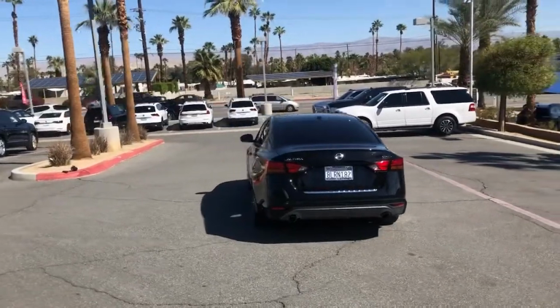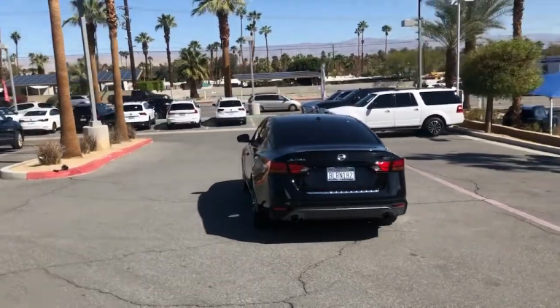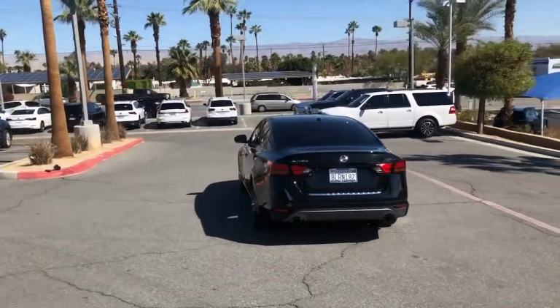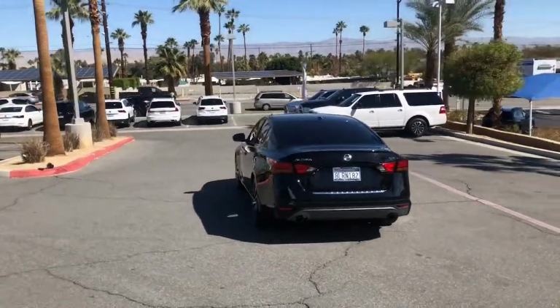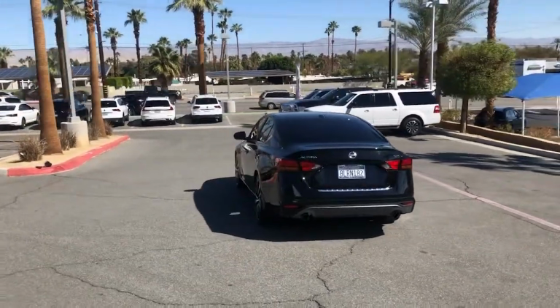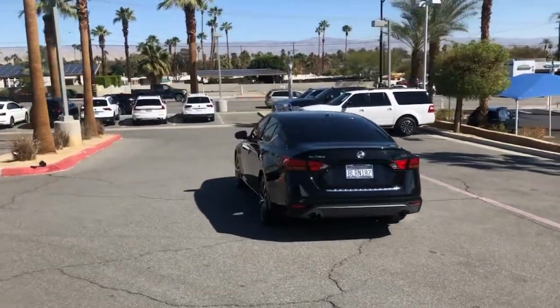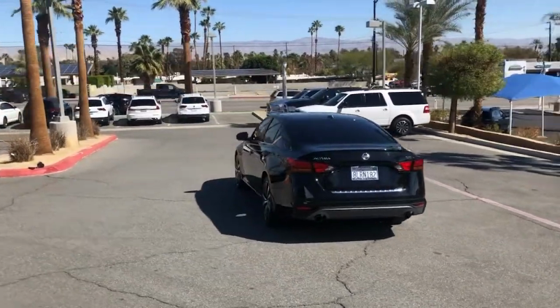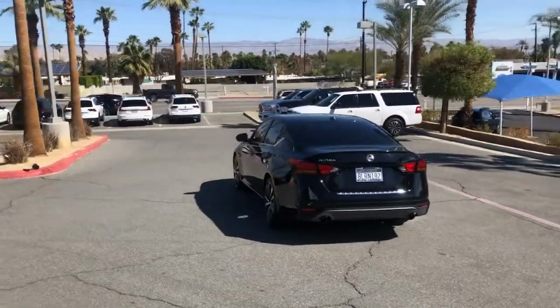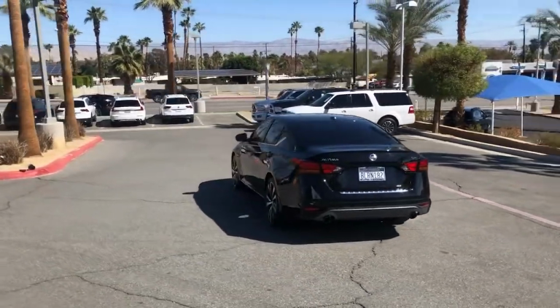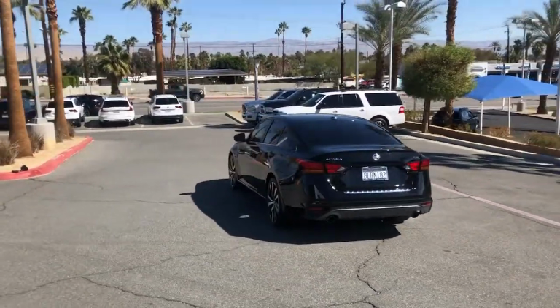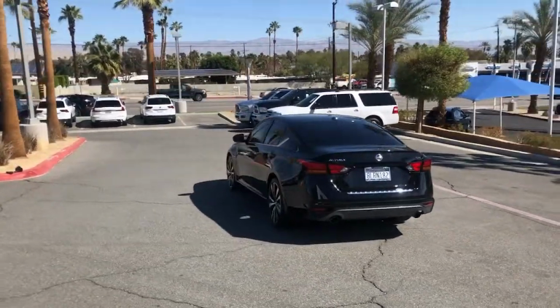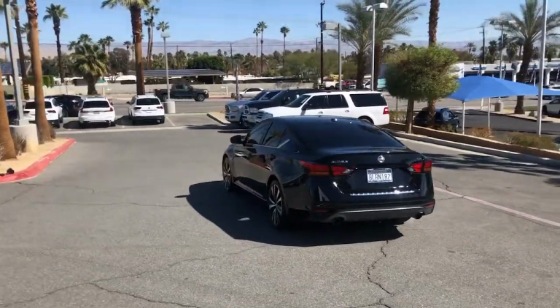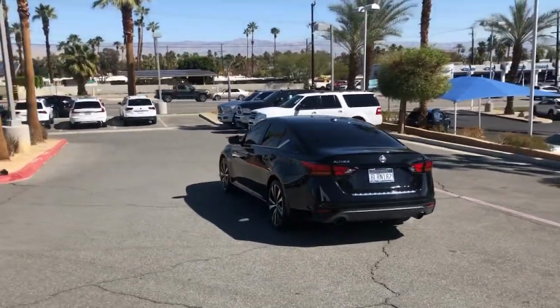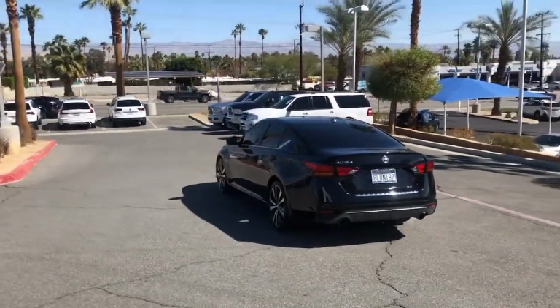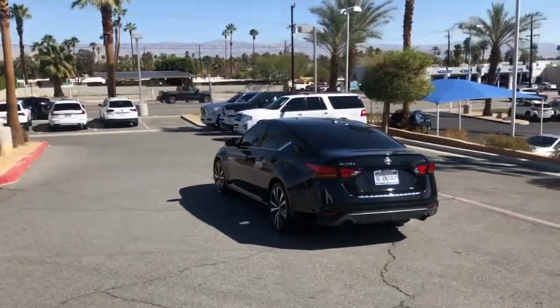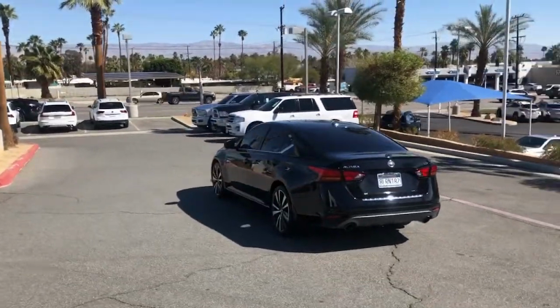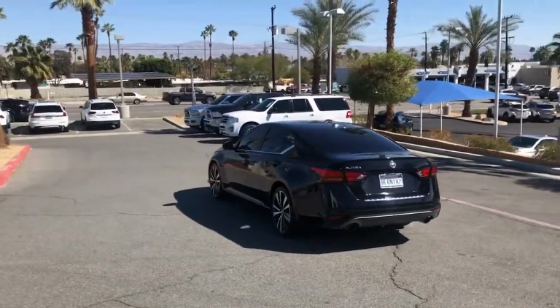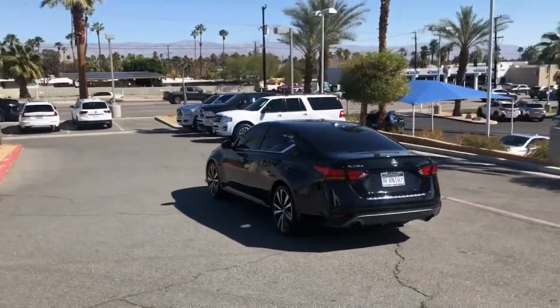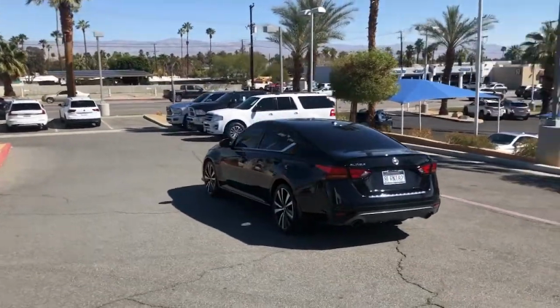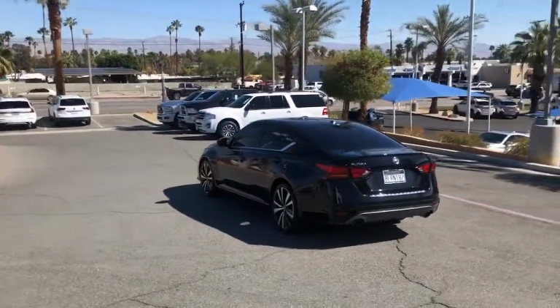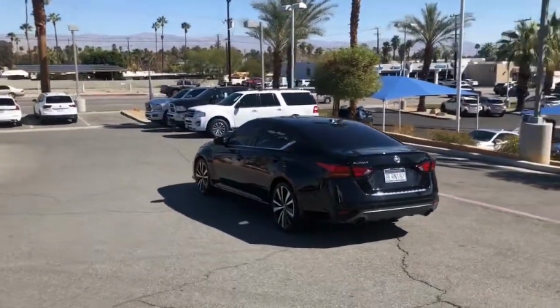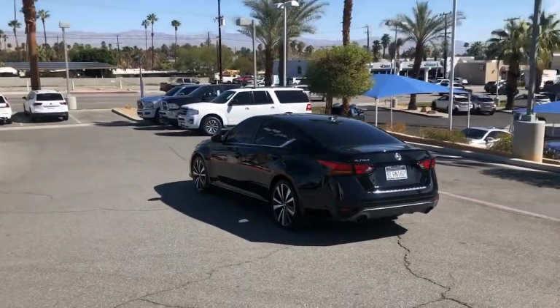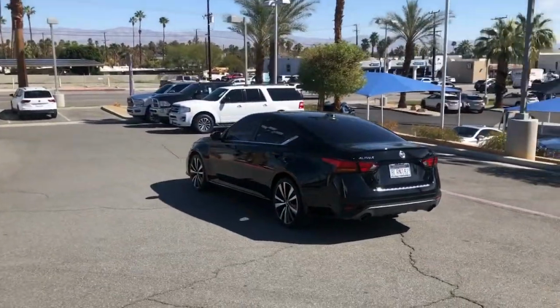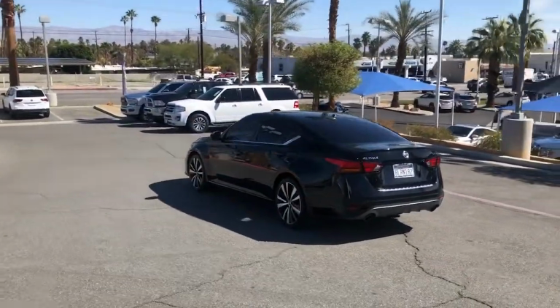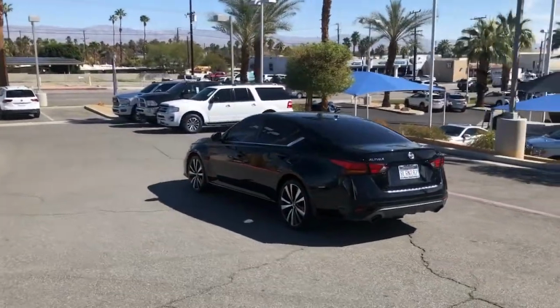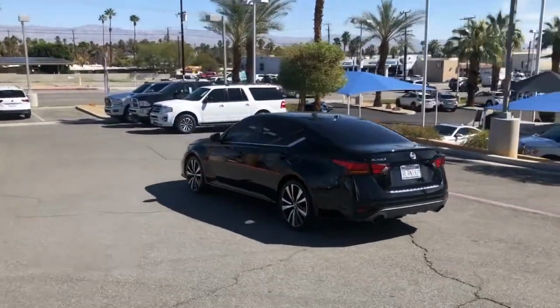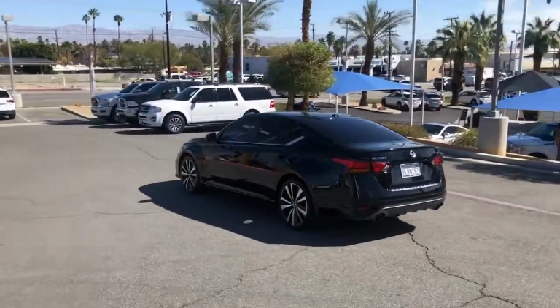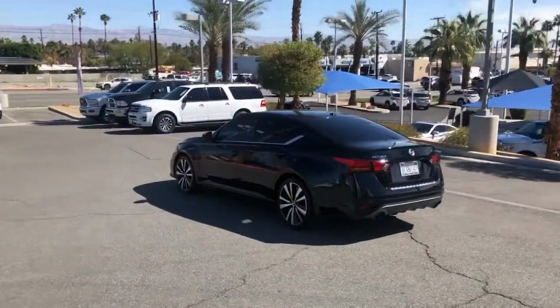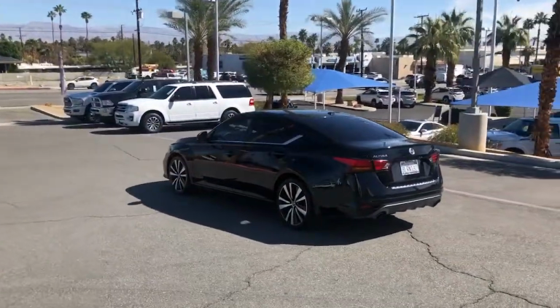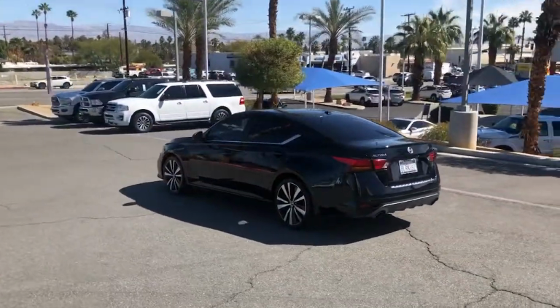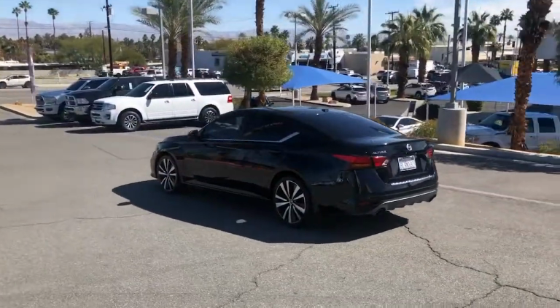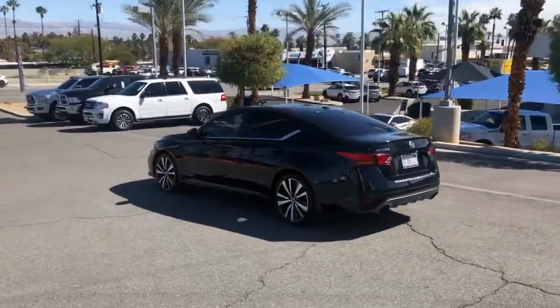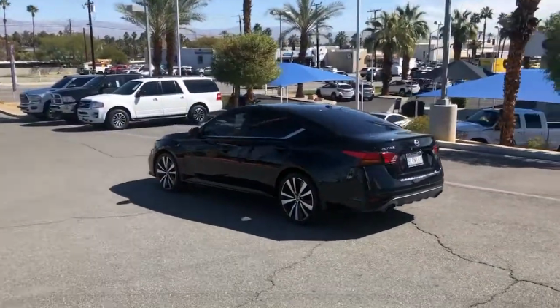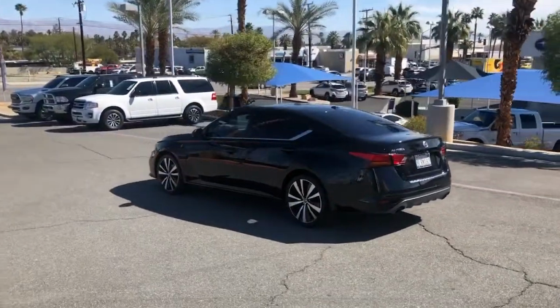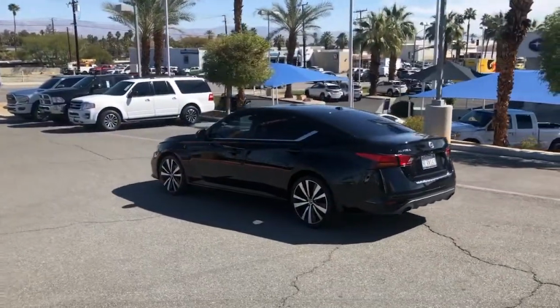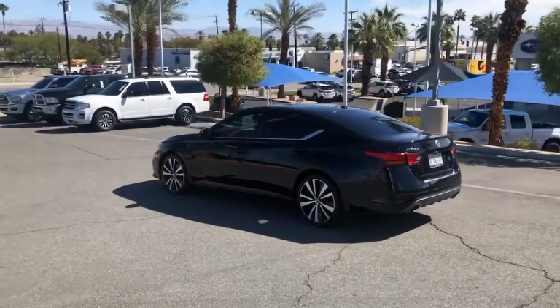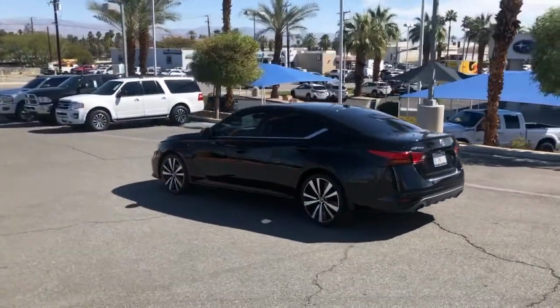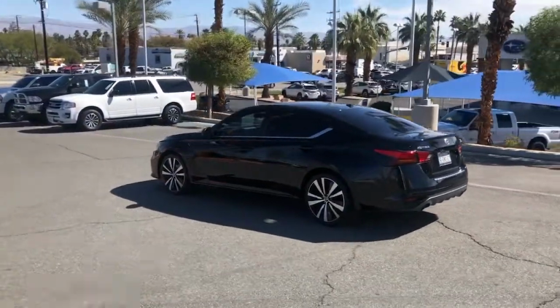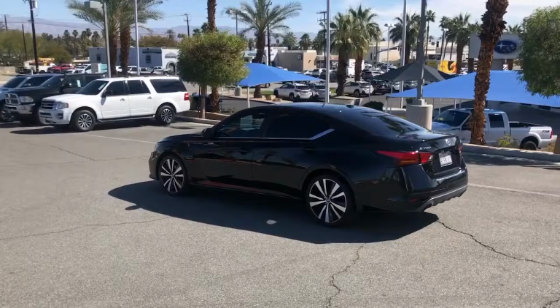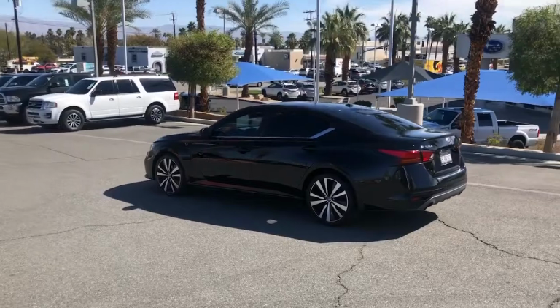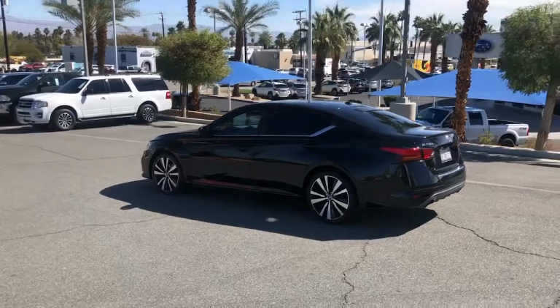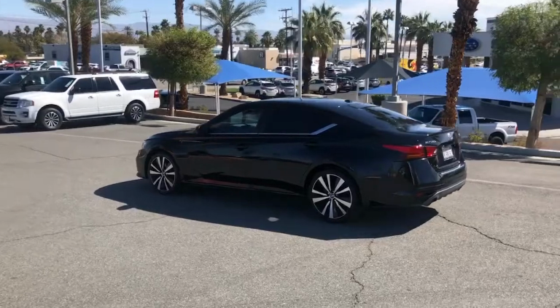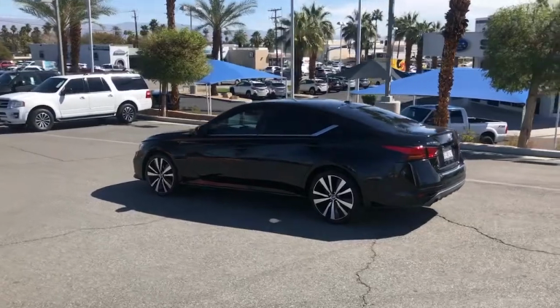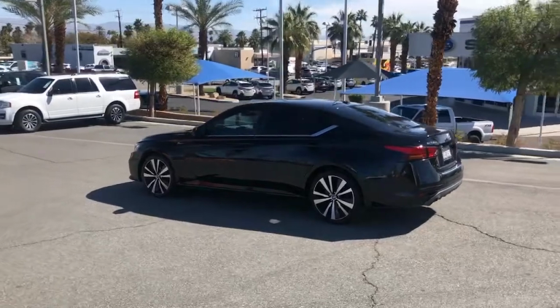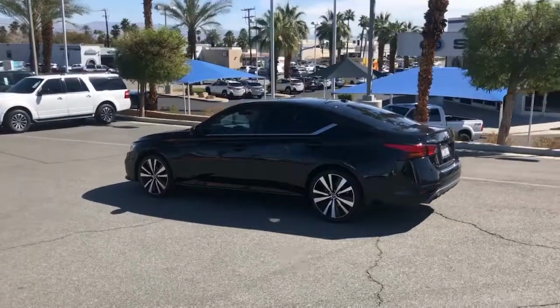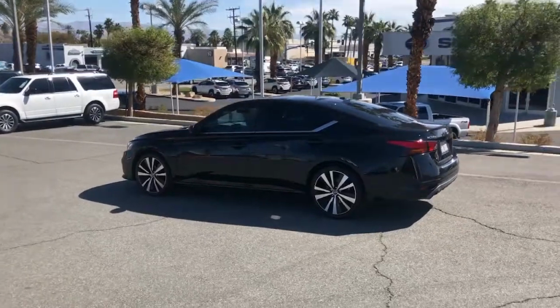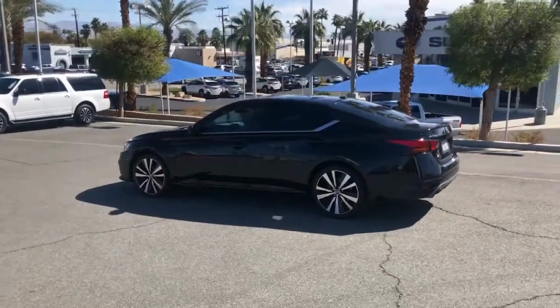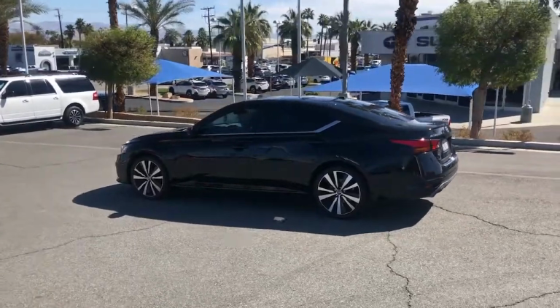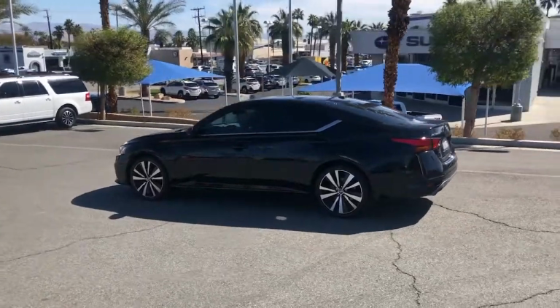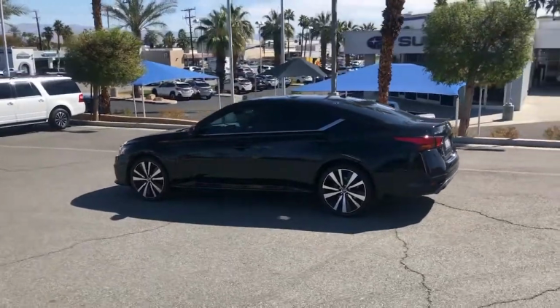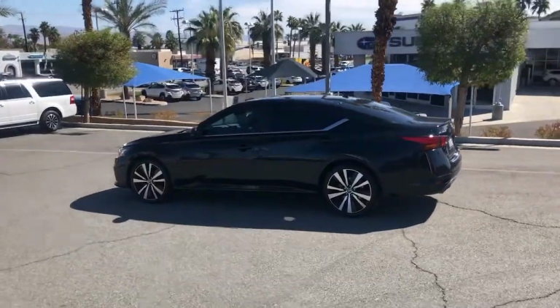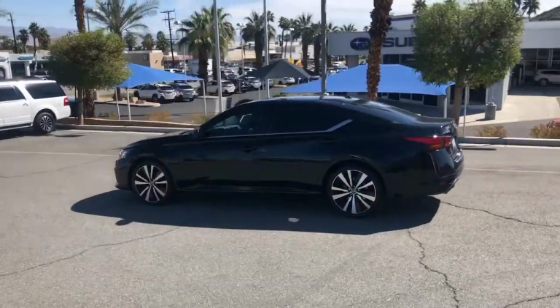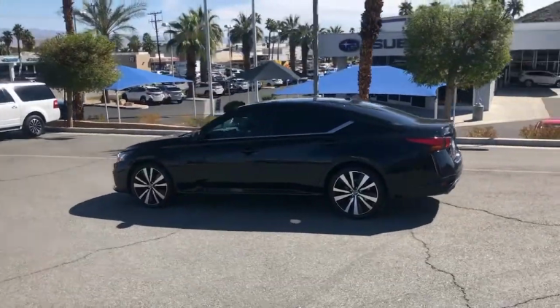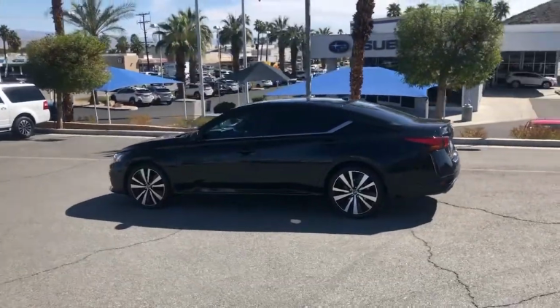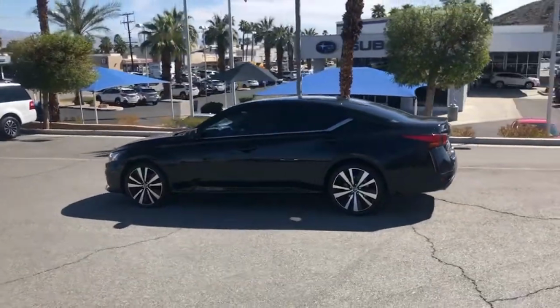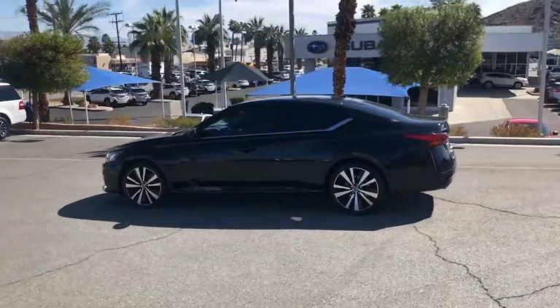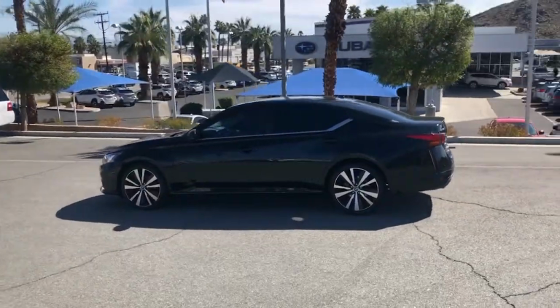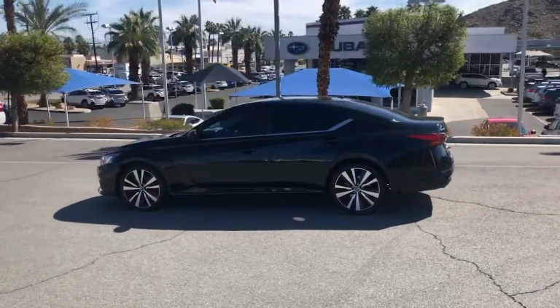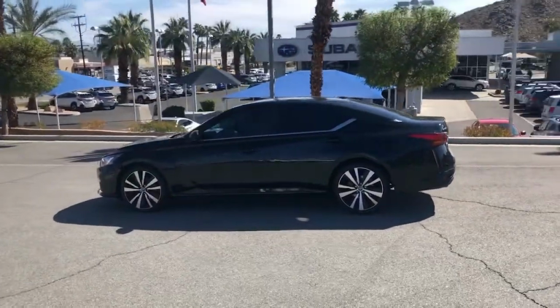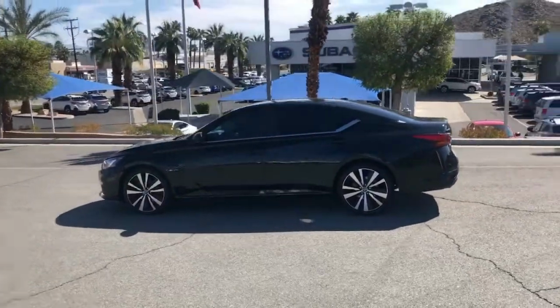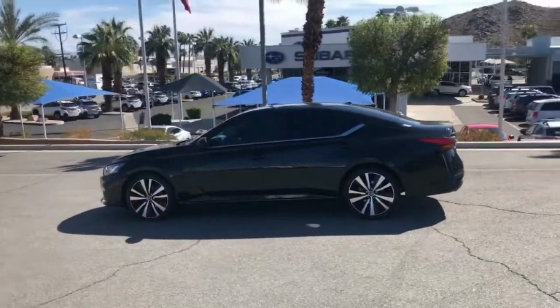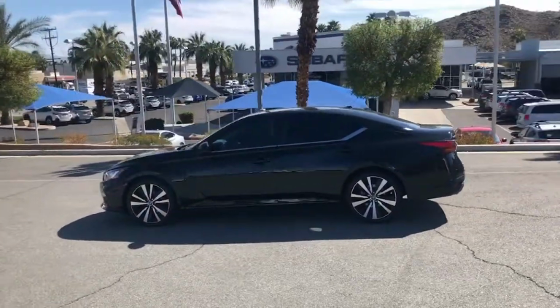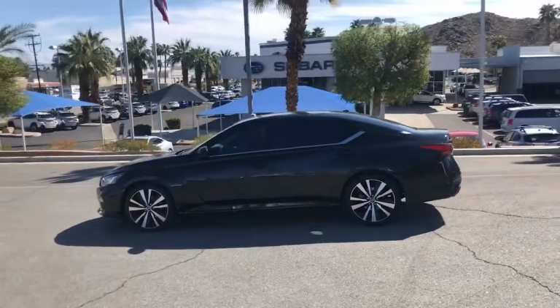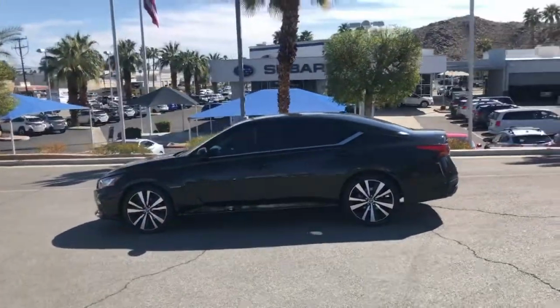Flexible layout, athletic performance, and available all-wheel drive. Set the stage for a confident and highly enjoyable driving experience.